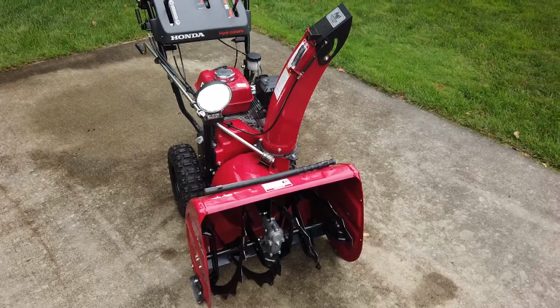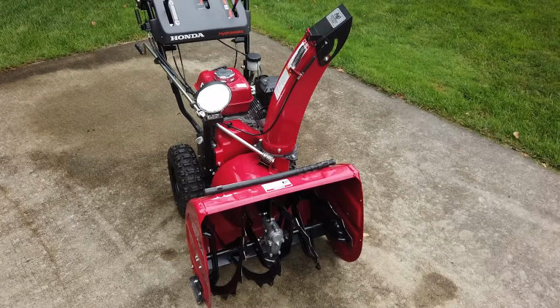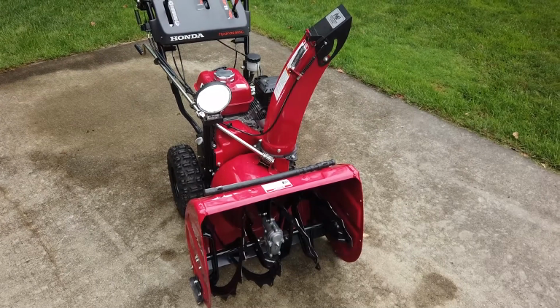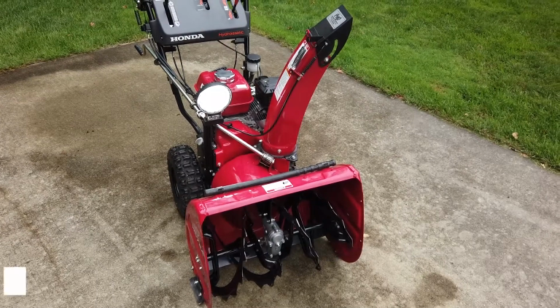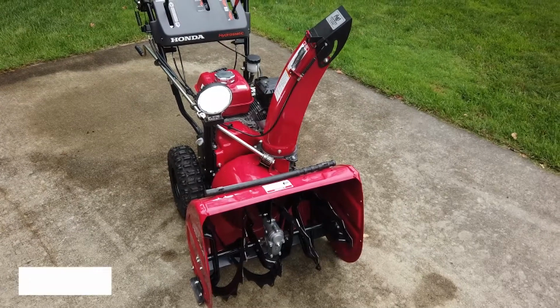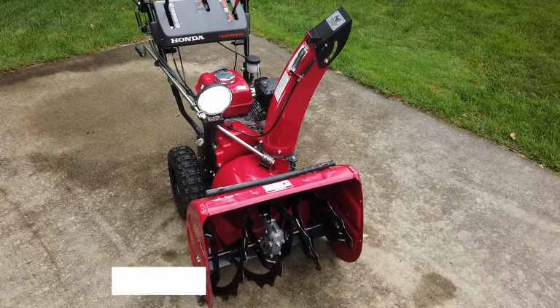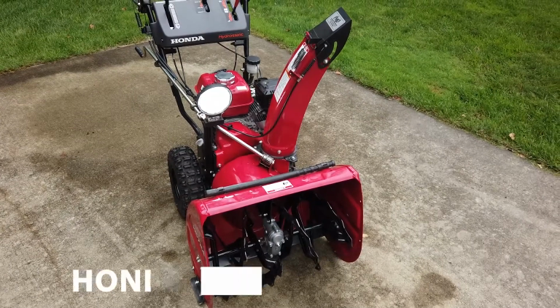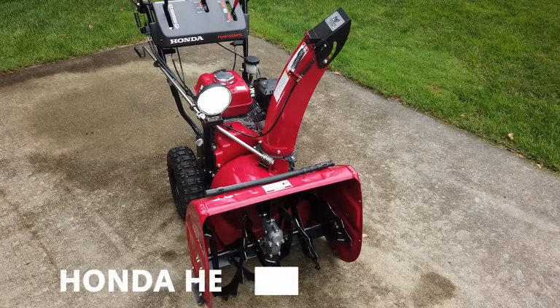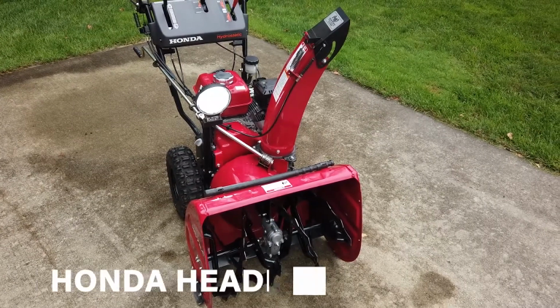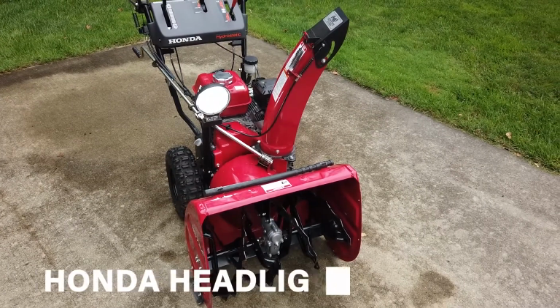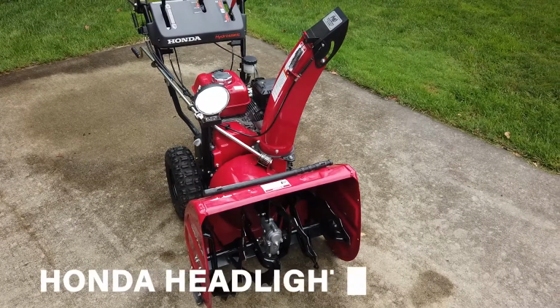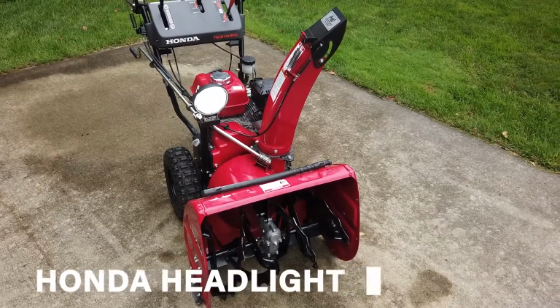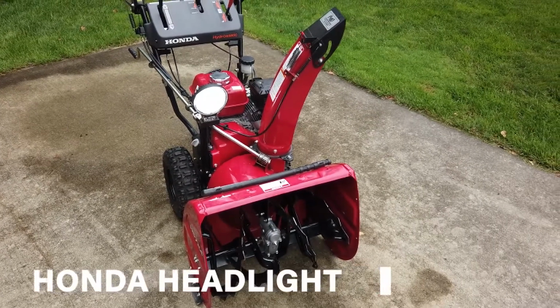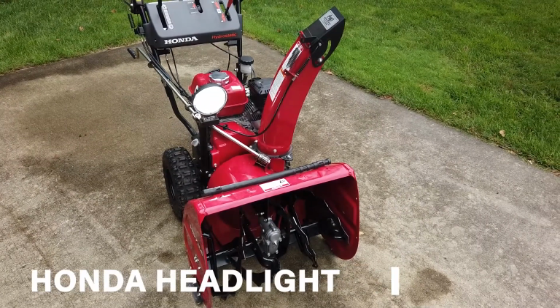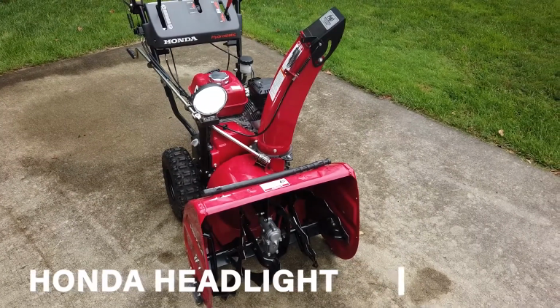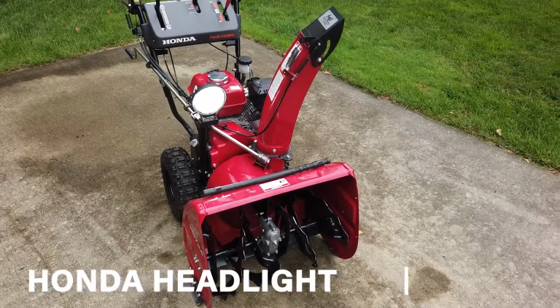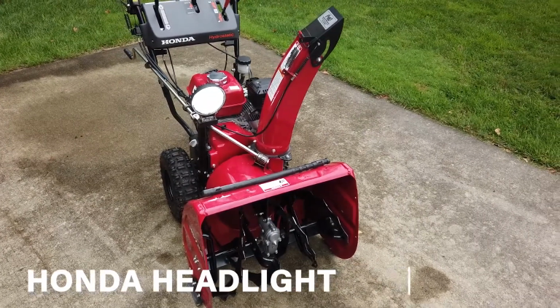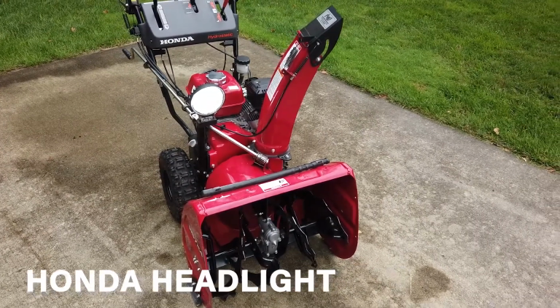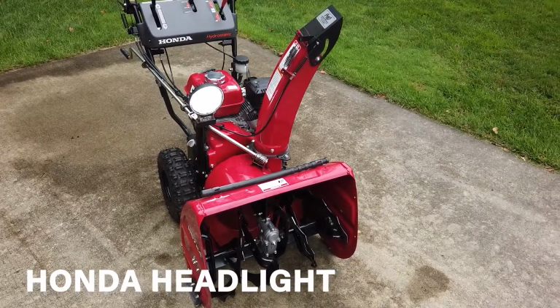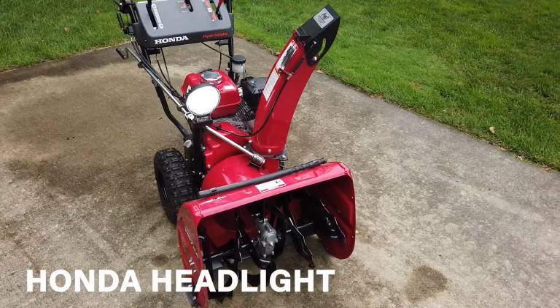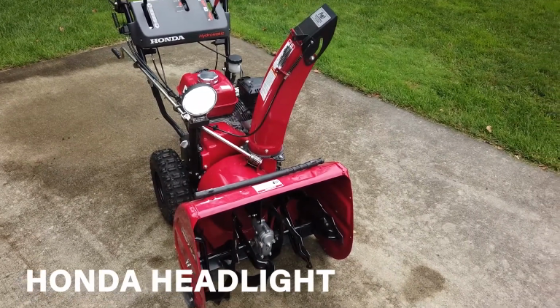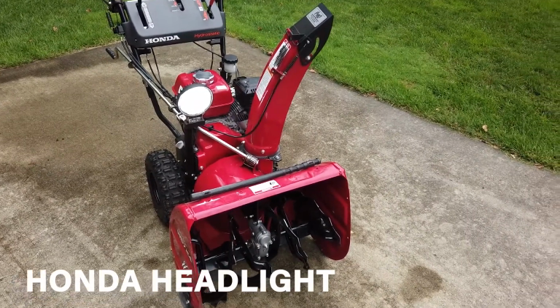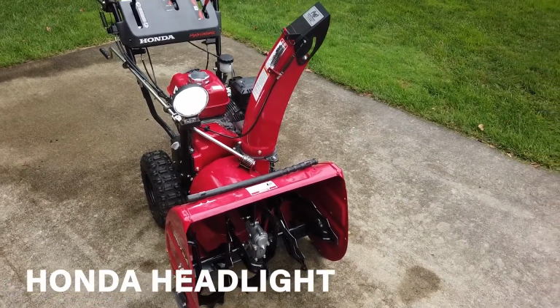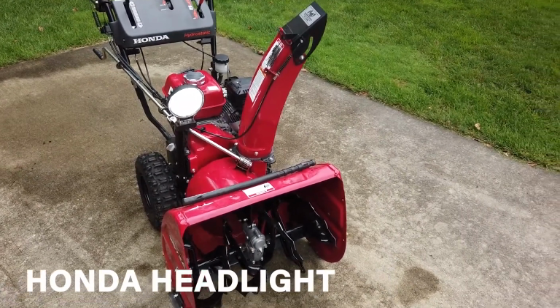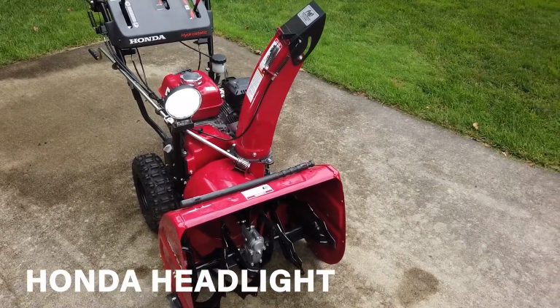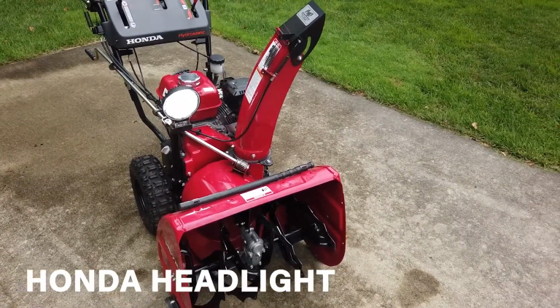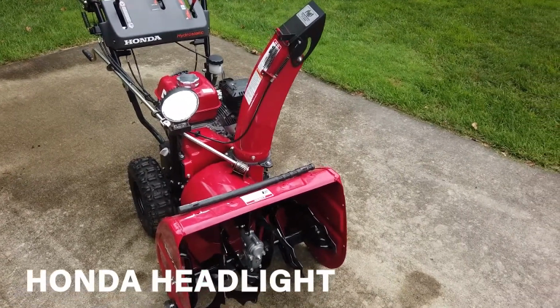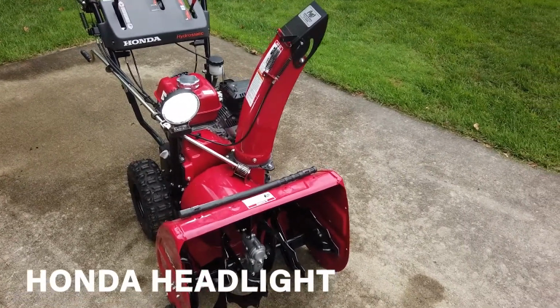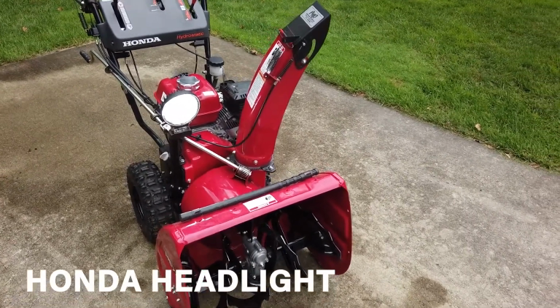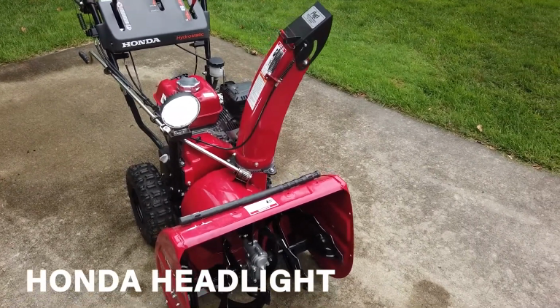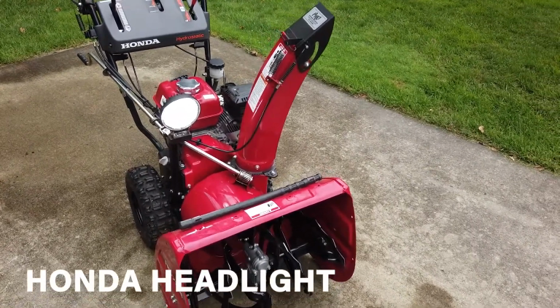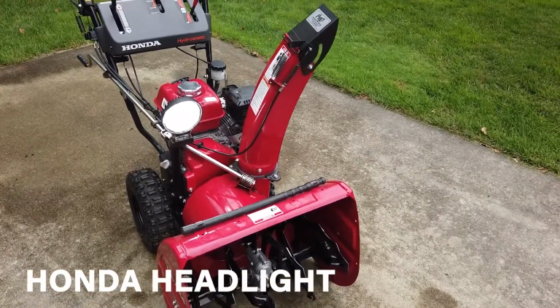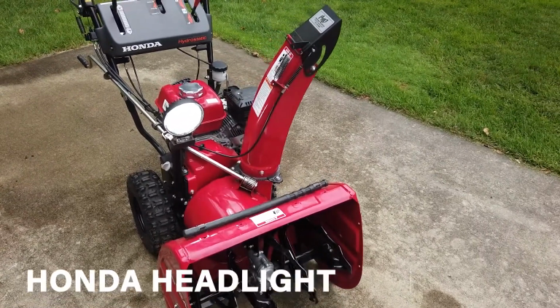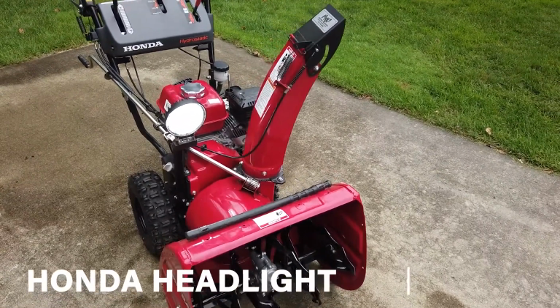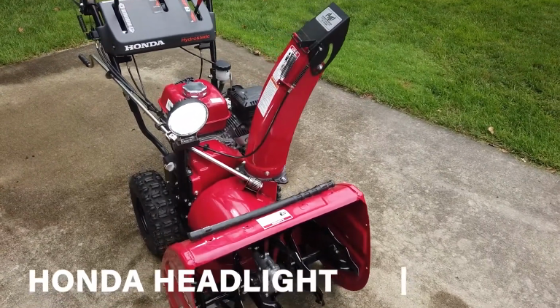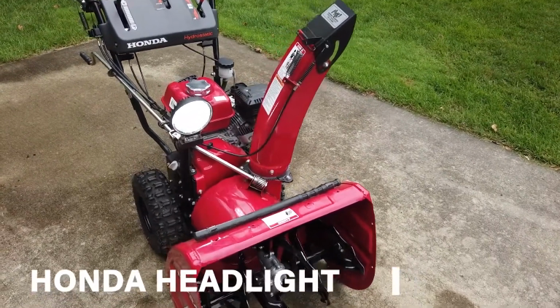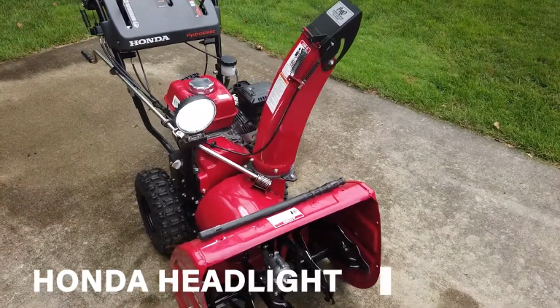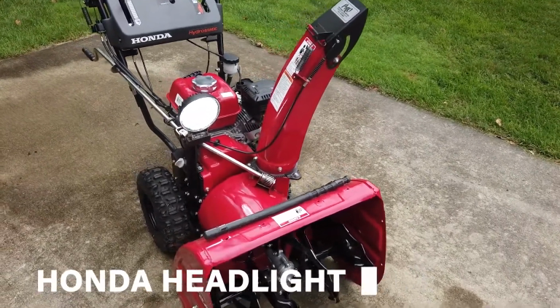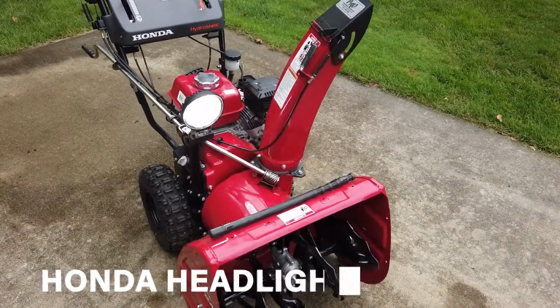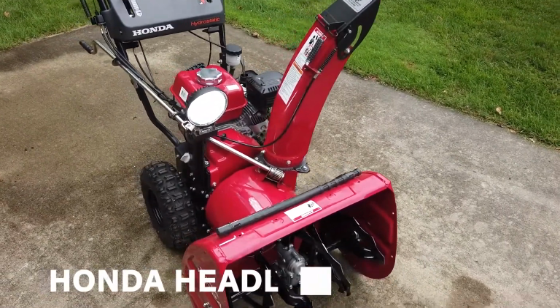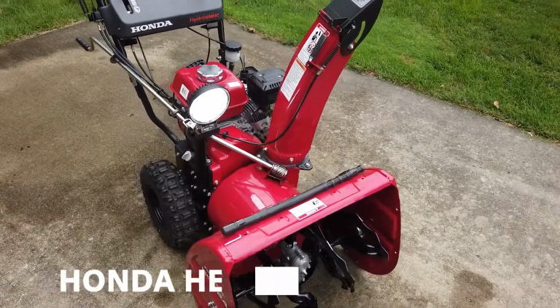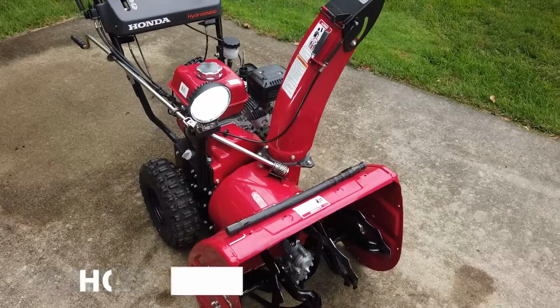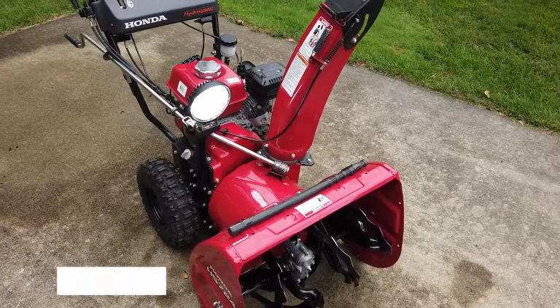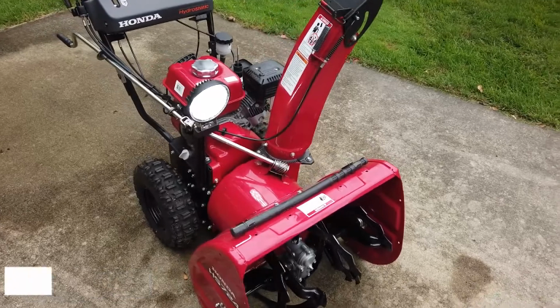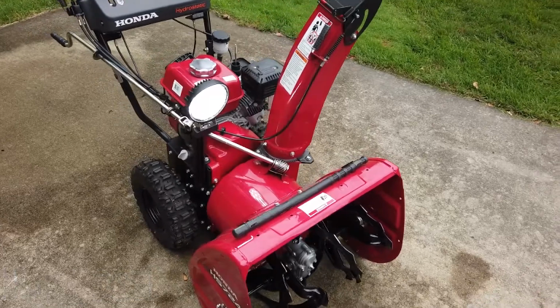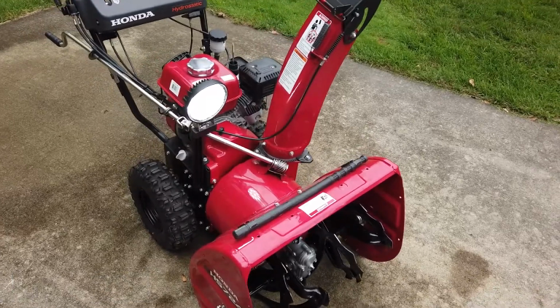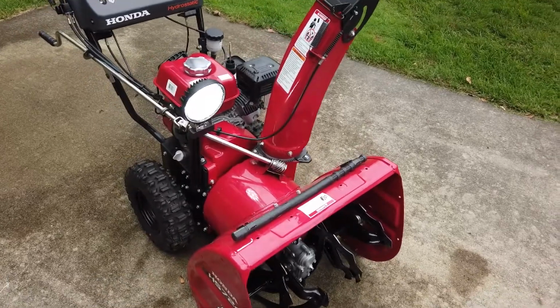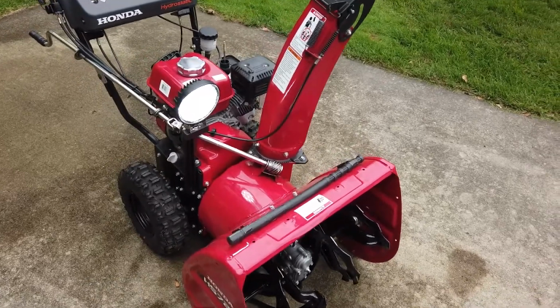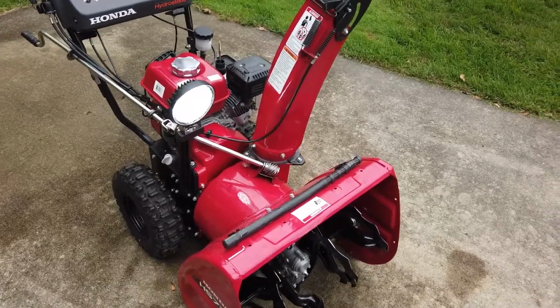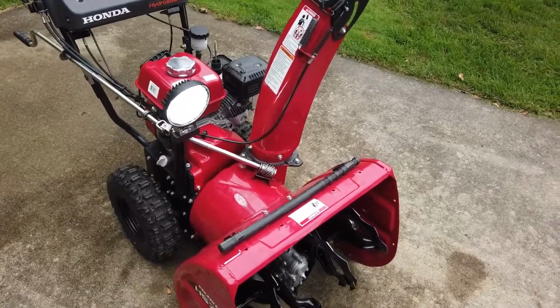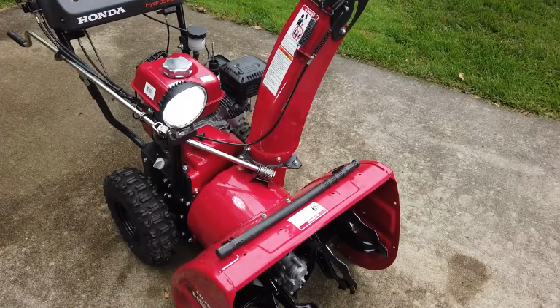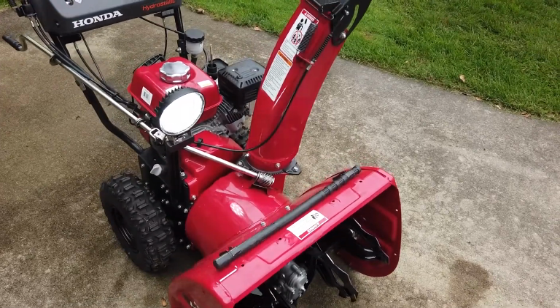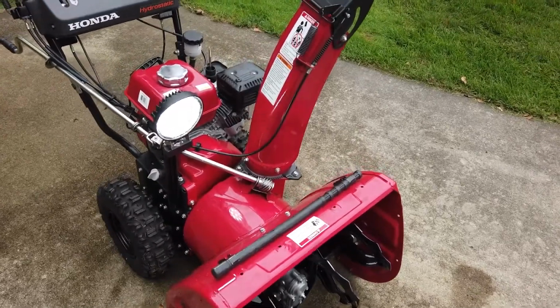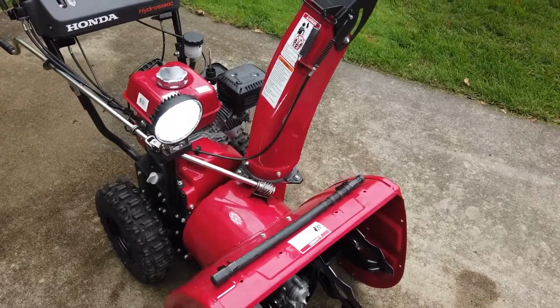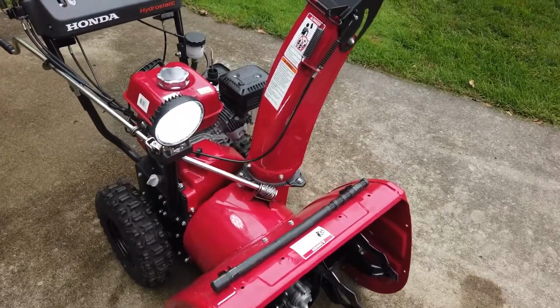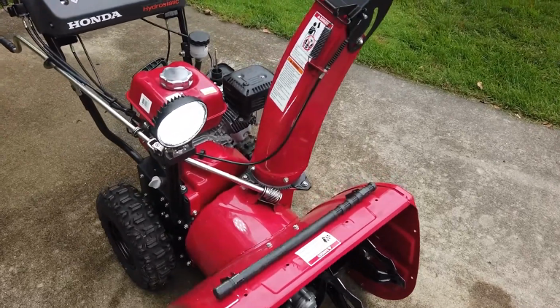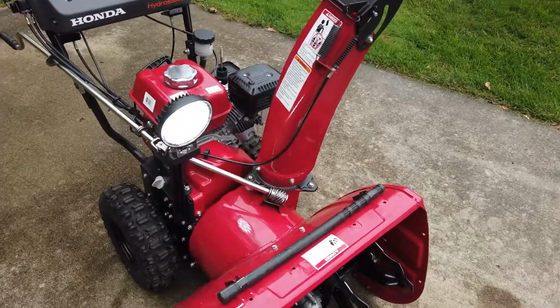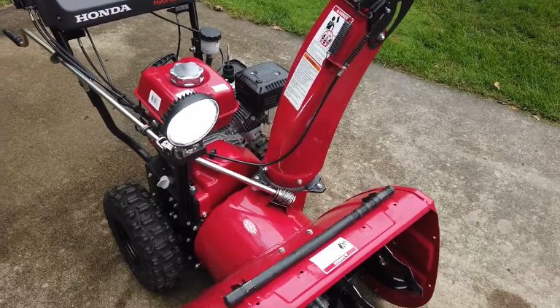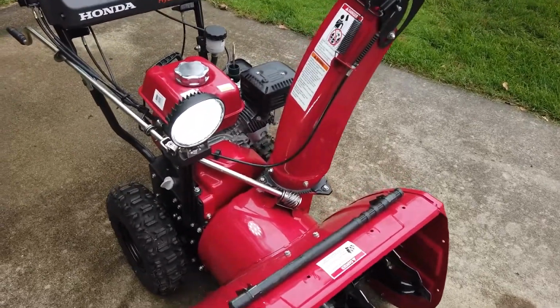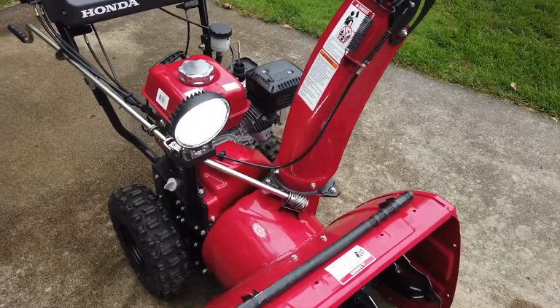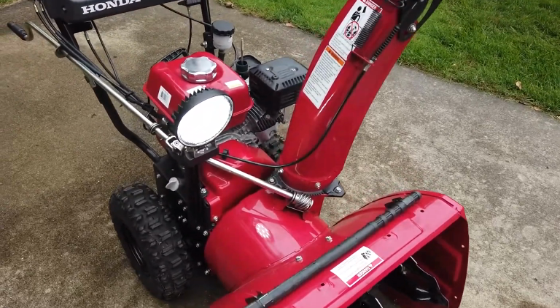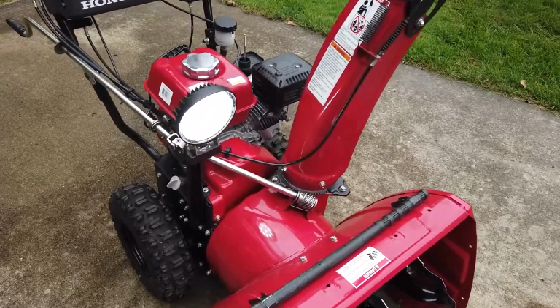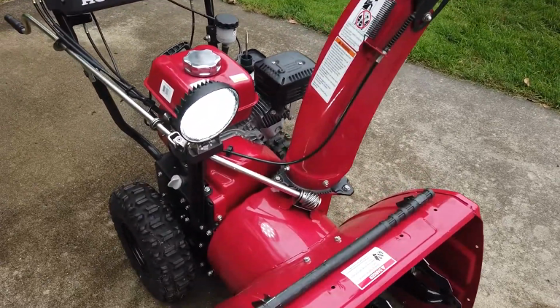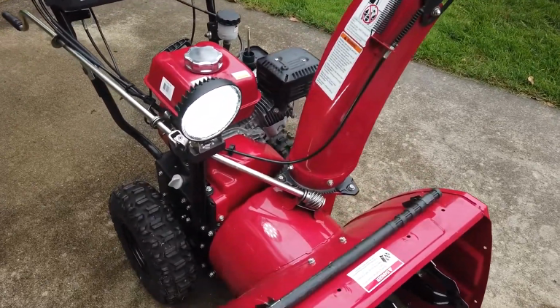Hey guys, today I'm going to show you how I added this headlight to this 724 Honda Snowblower. Stay tuned.